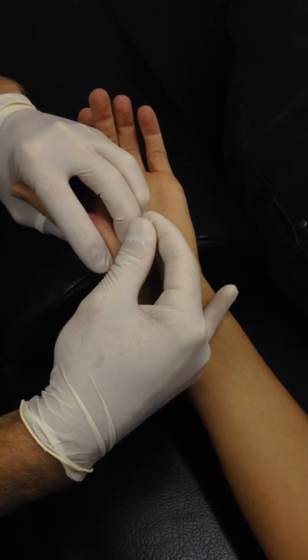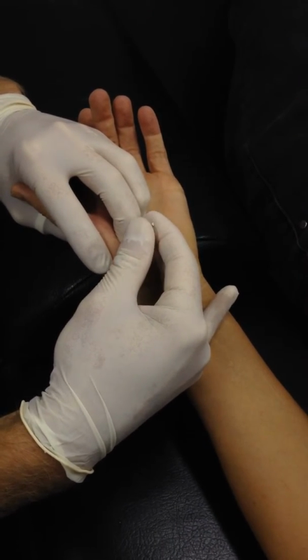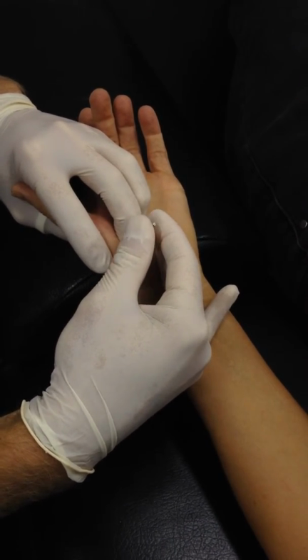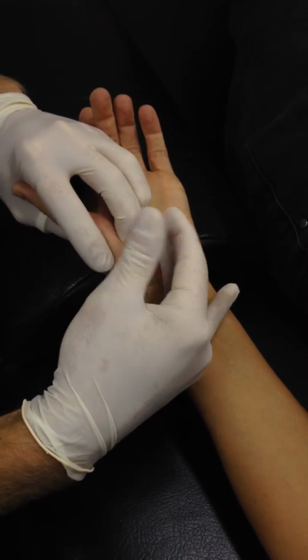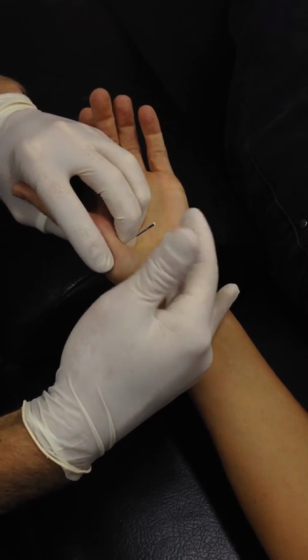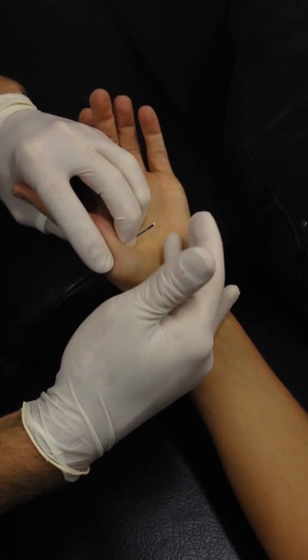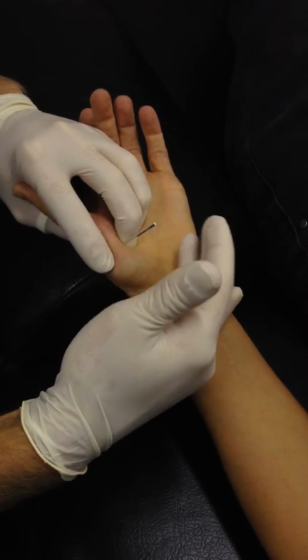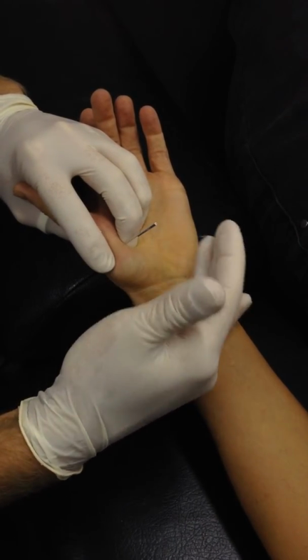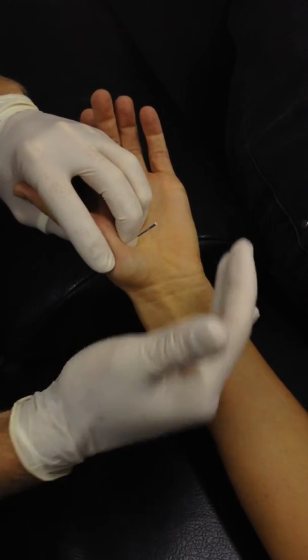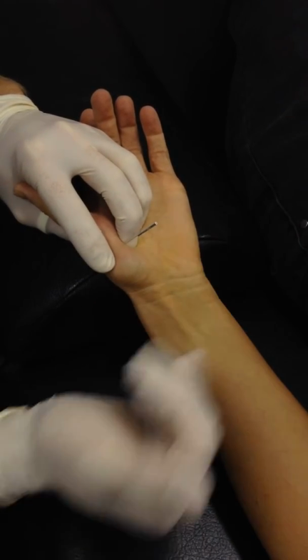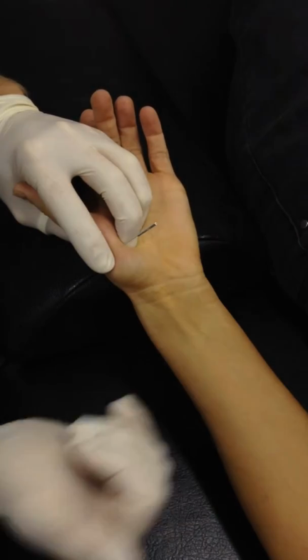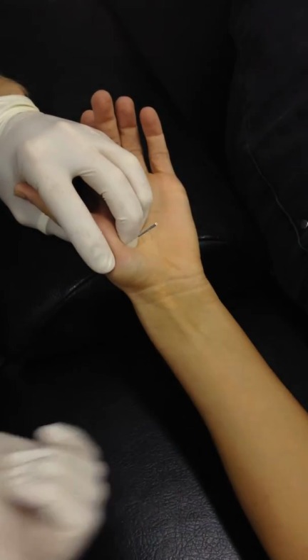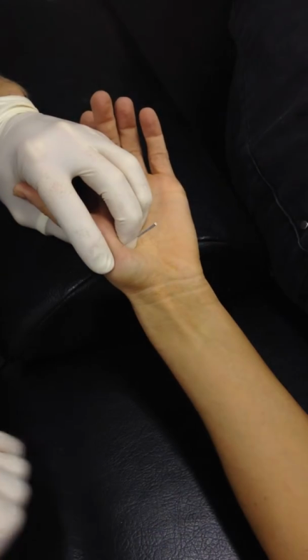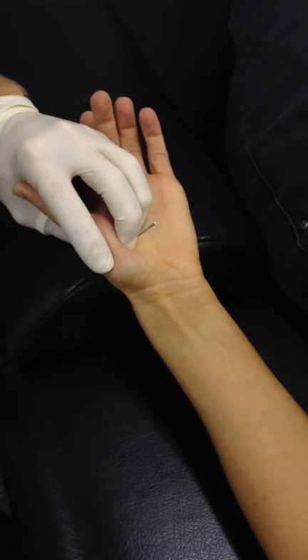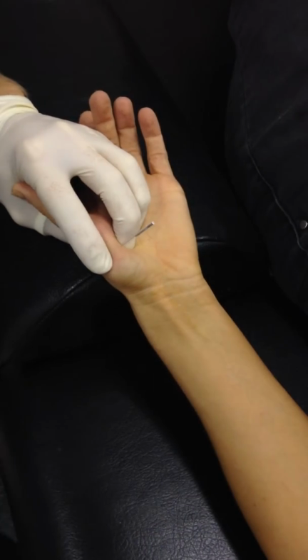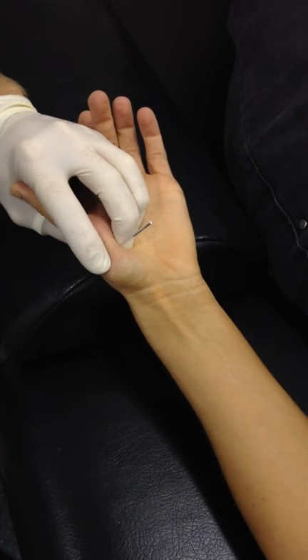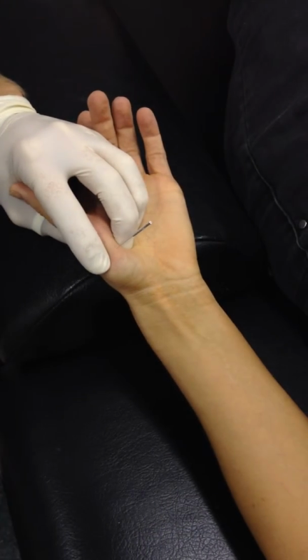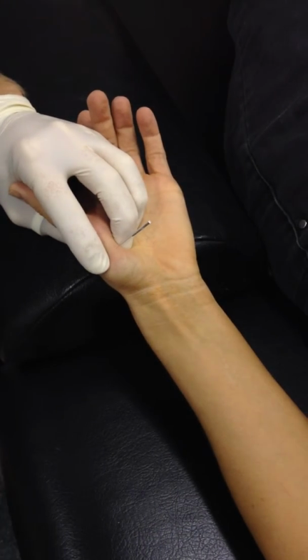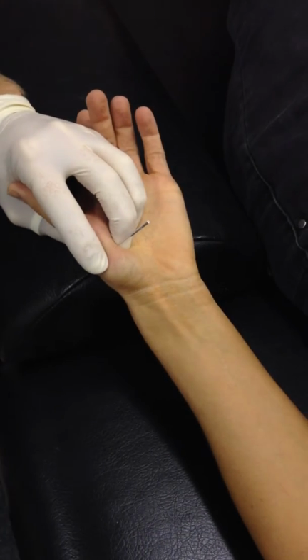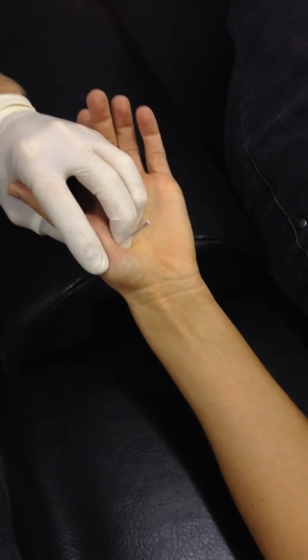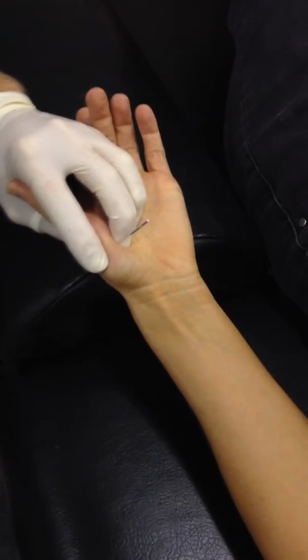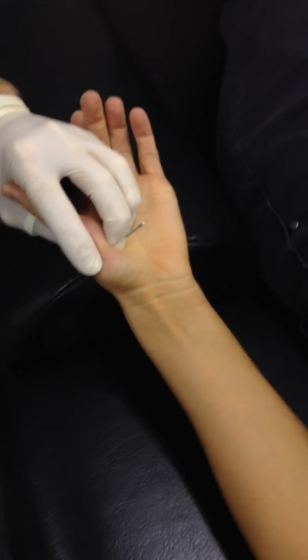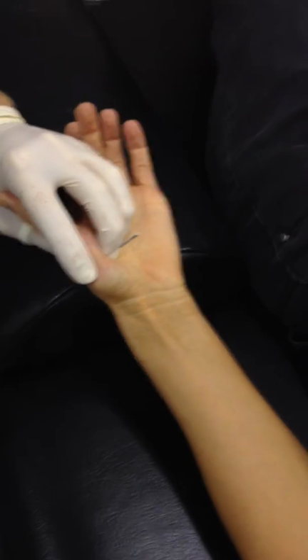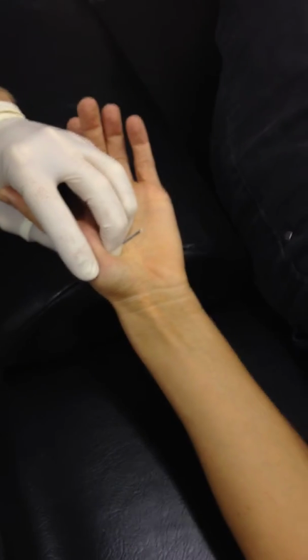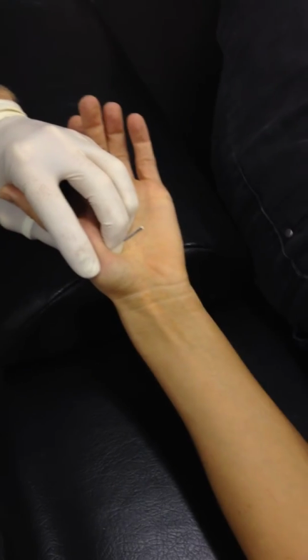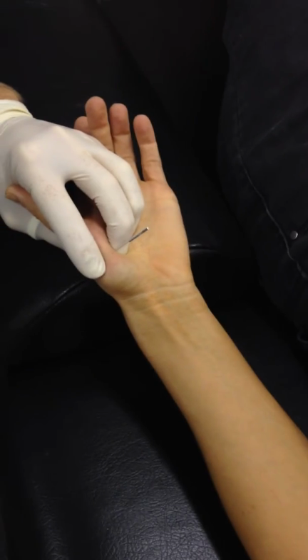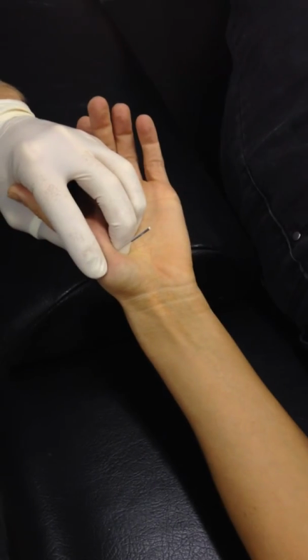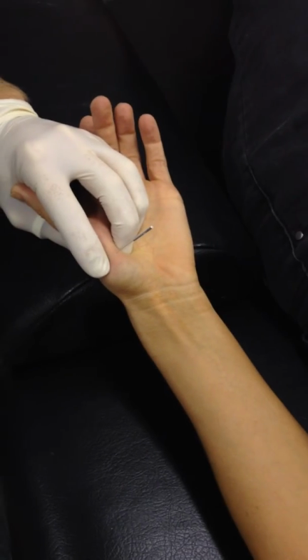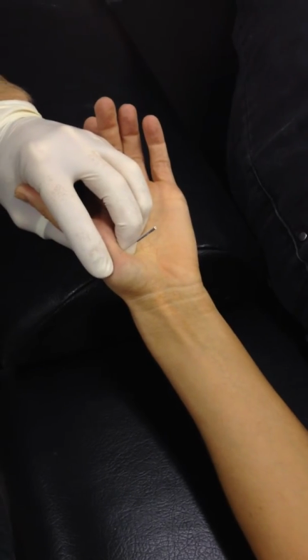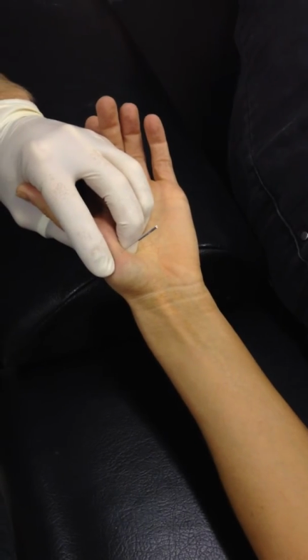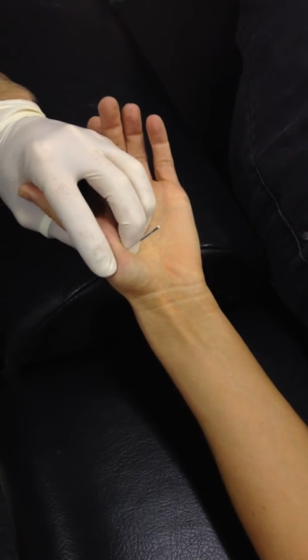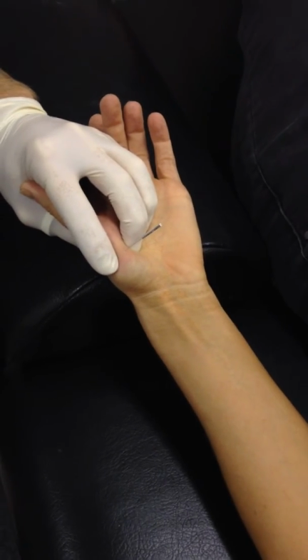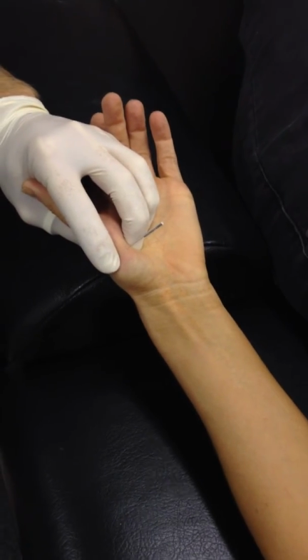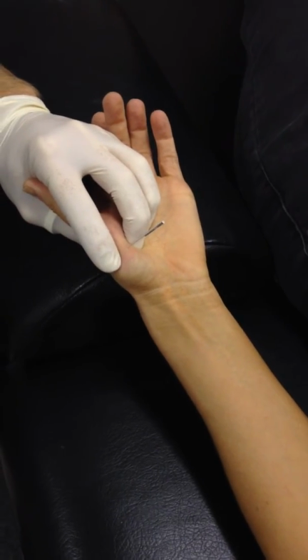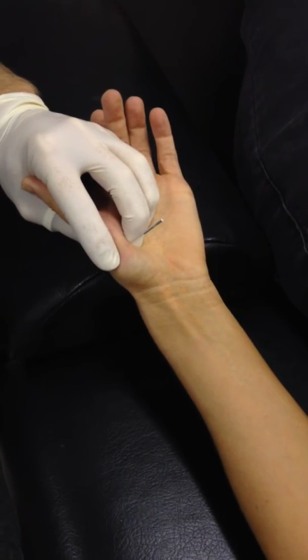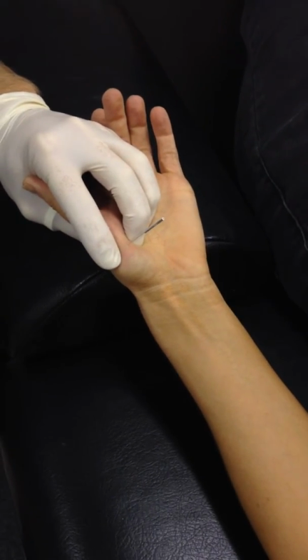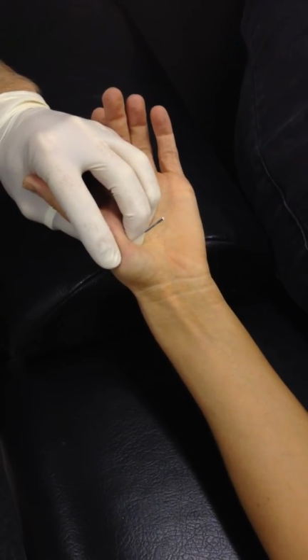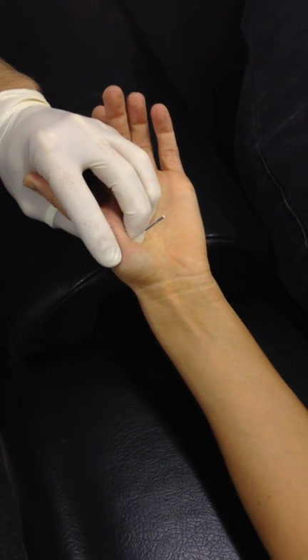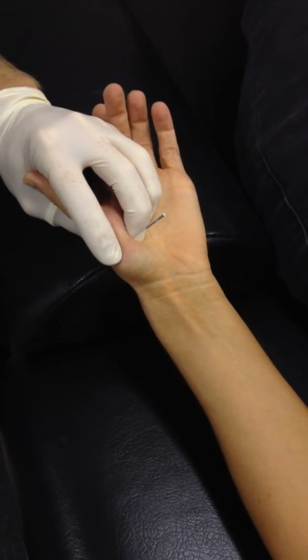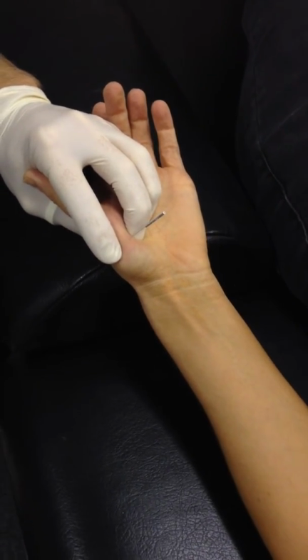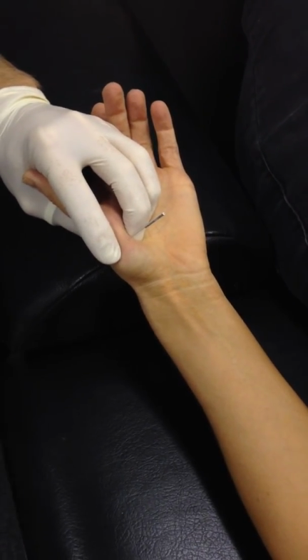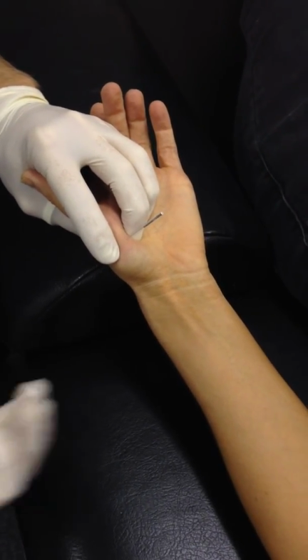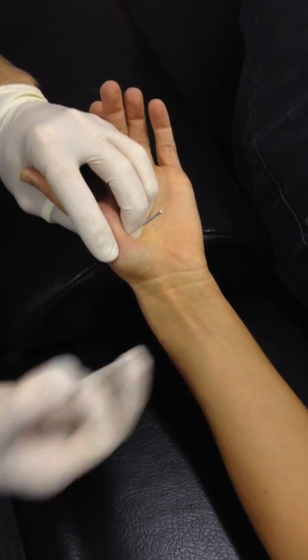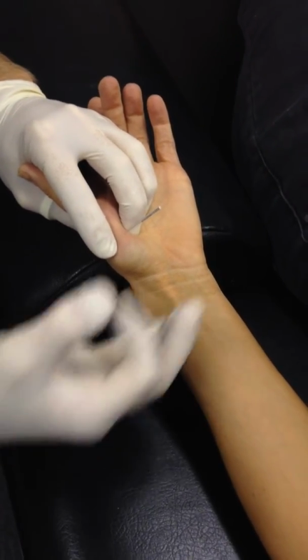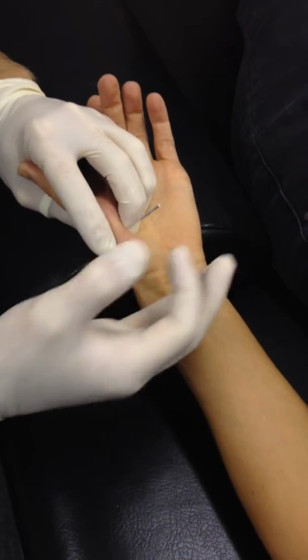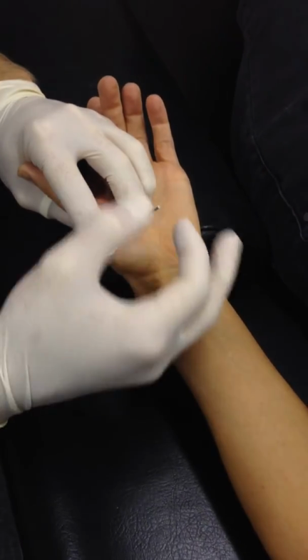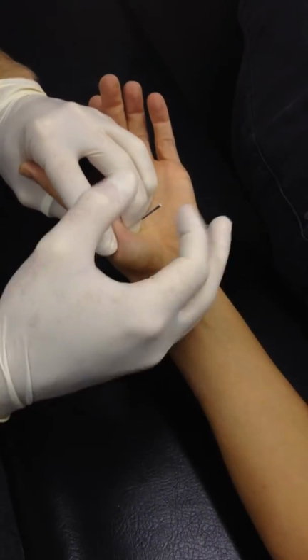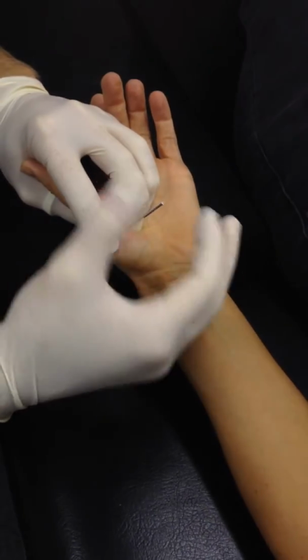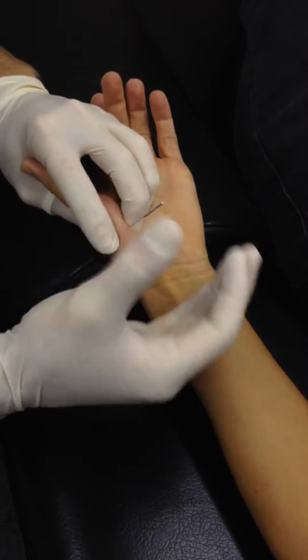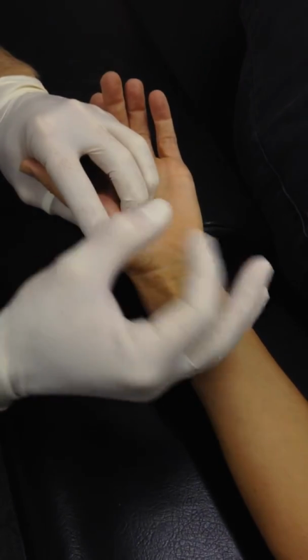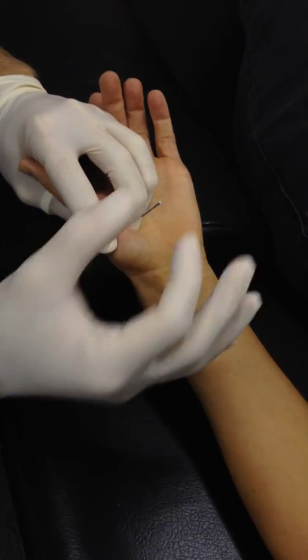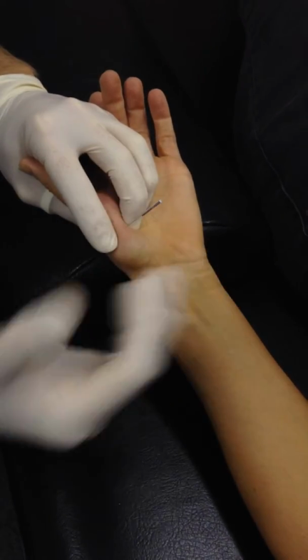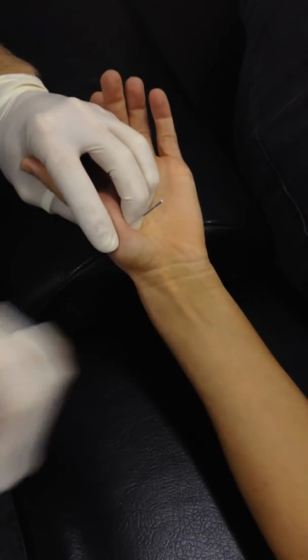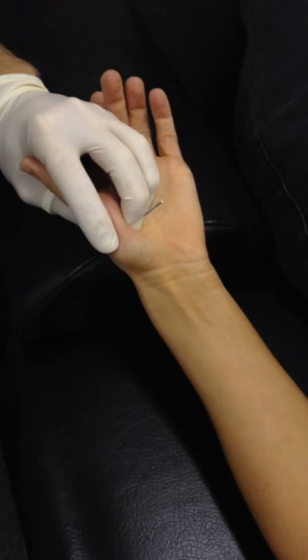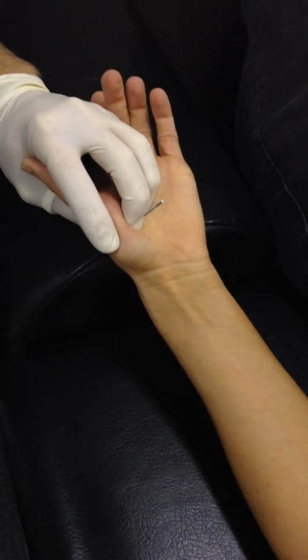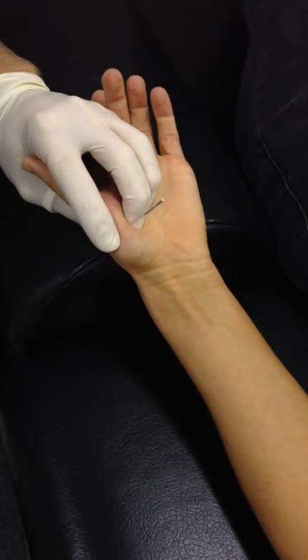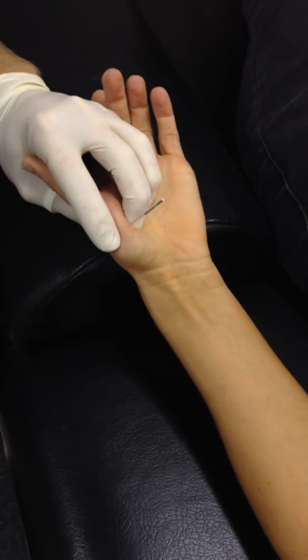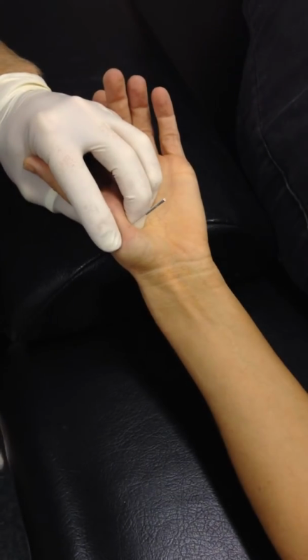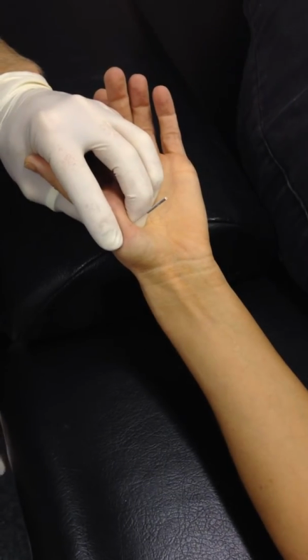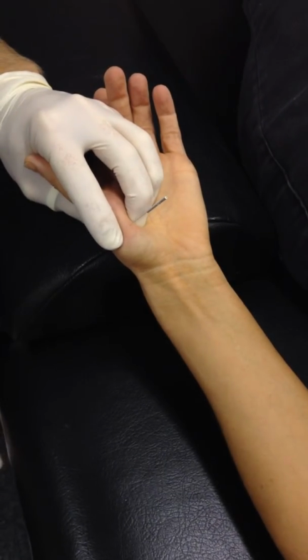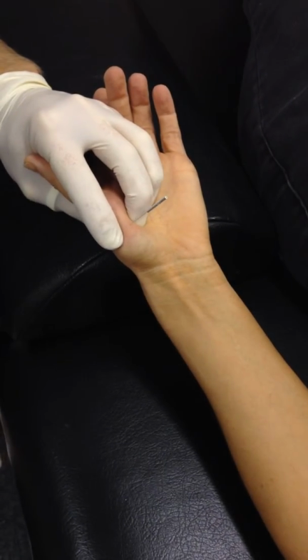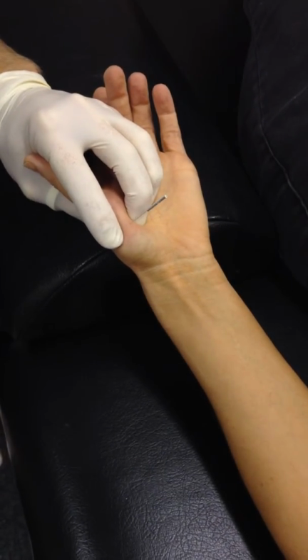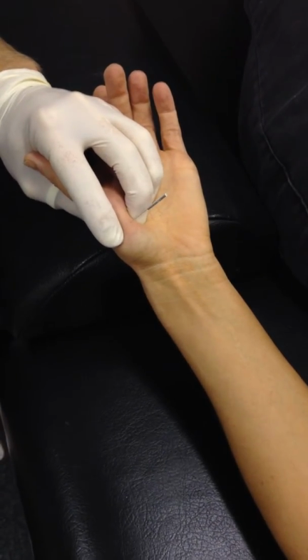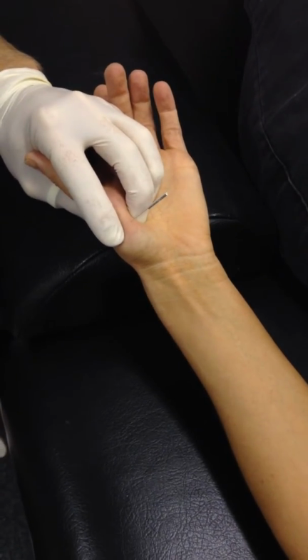There we go. So using a longer needle than what we need, but it just allows — it's just easier to manipulate it.